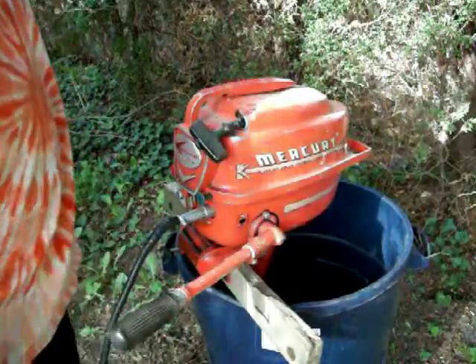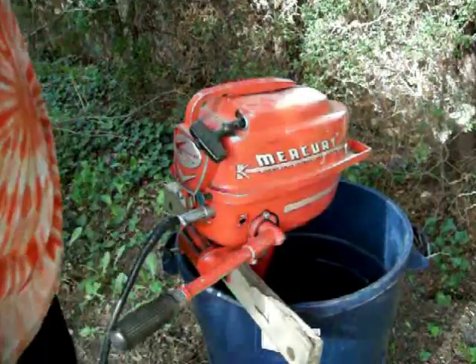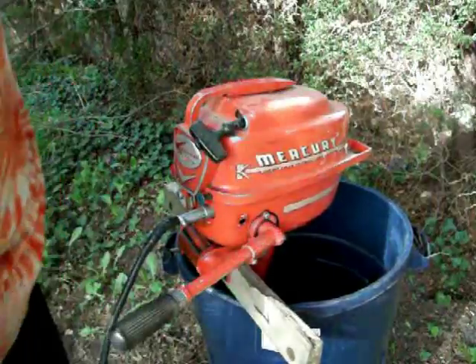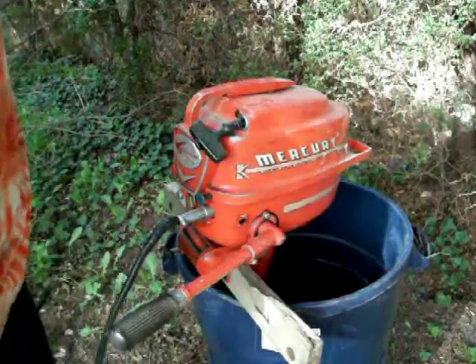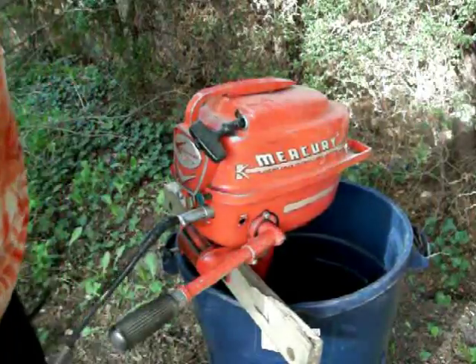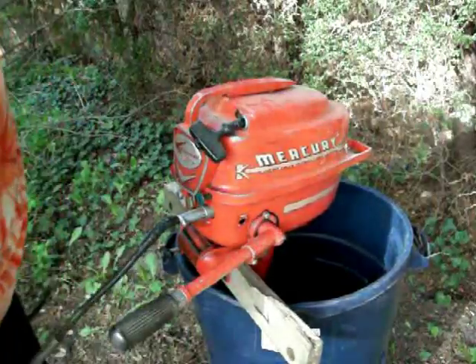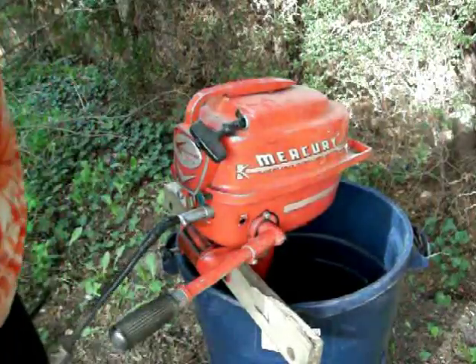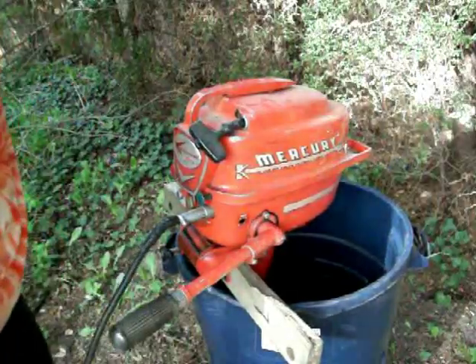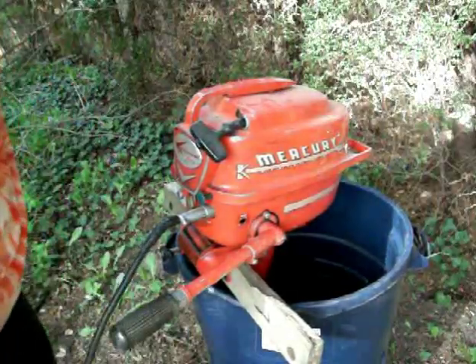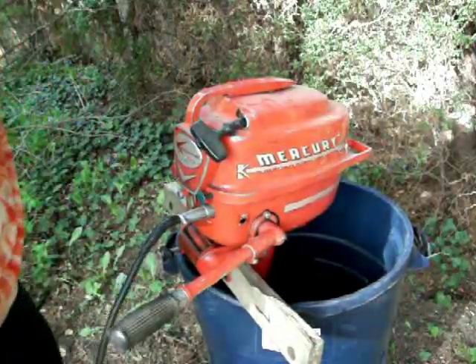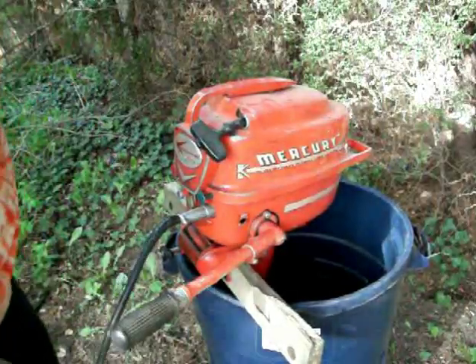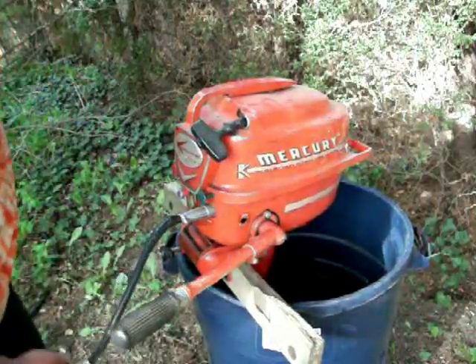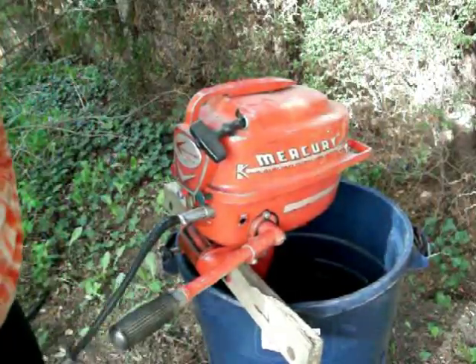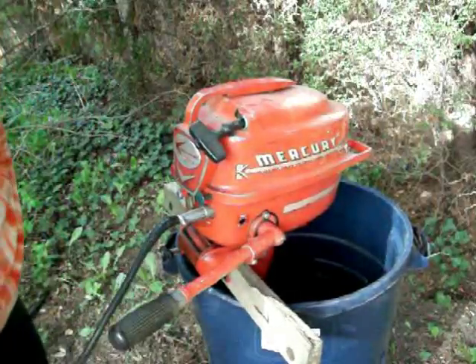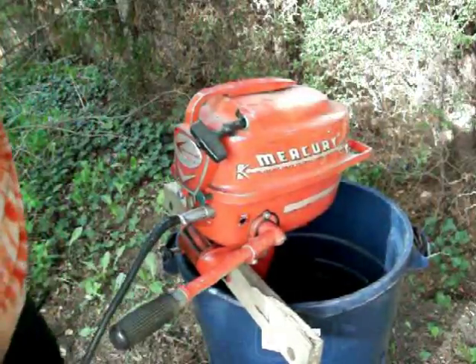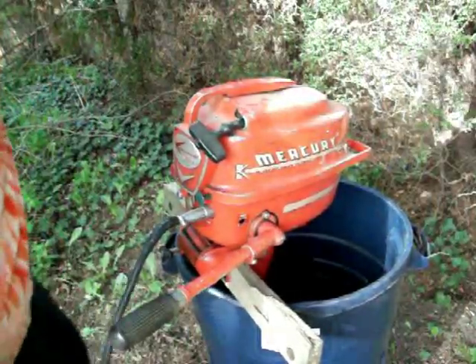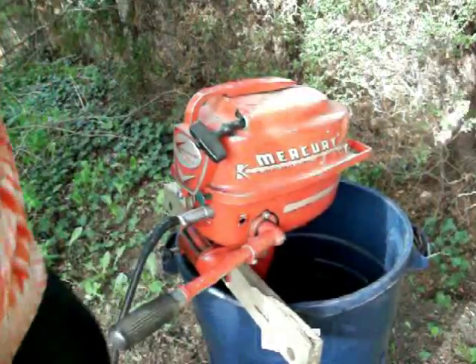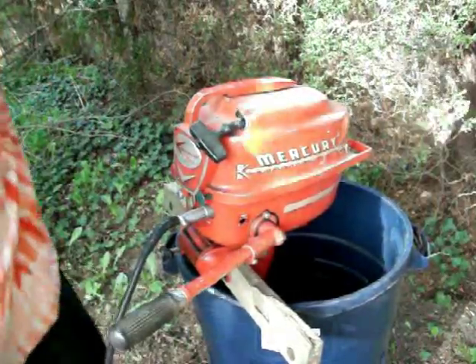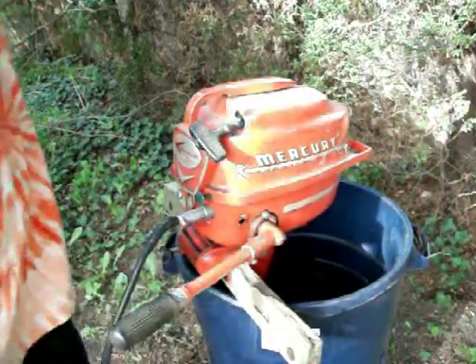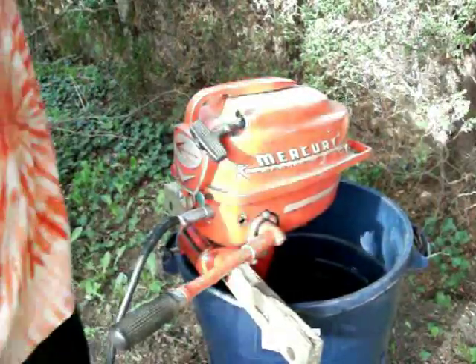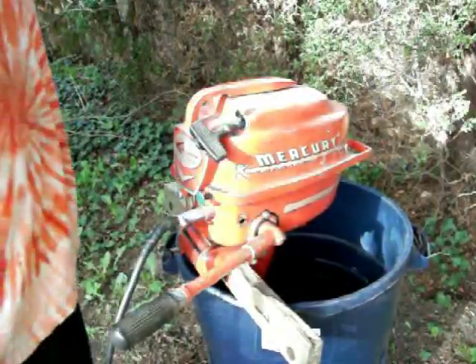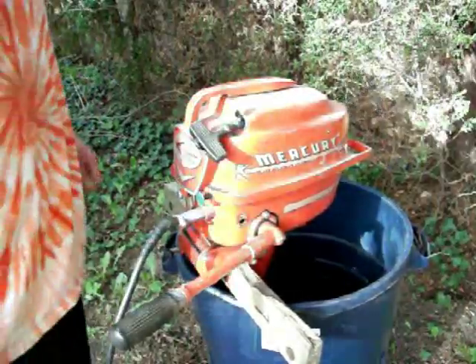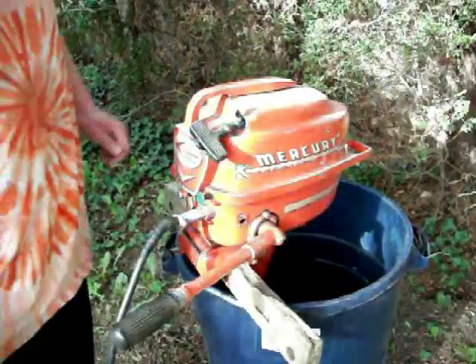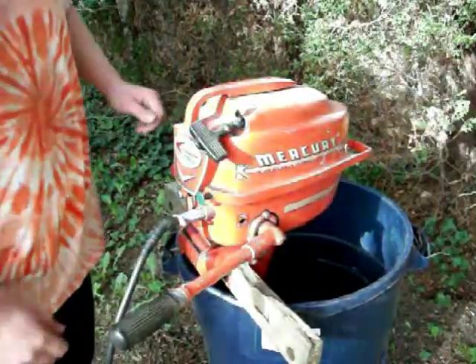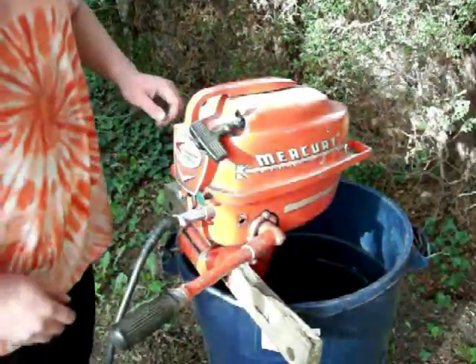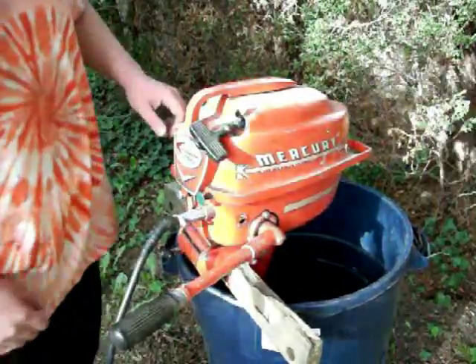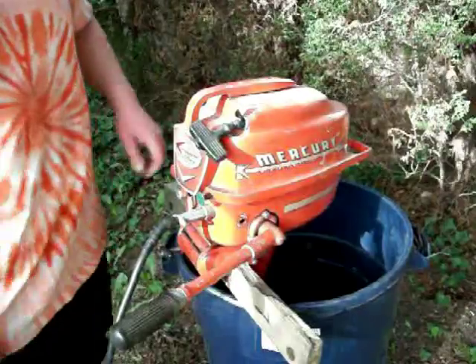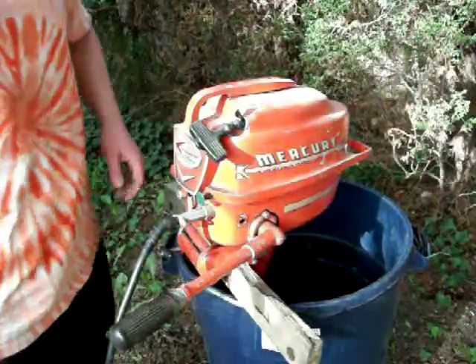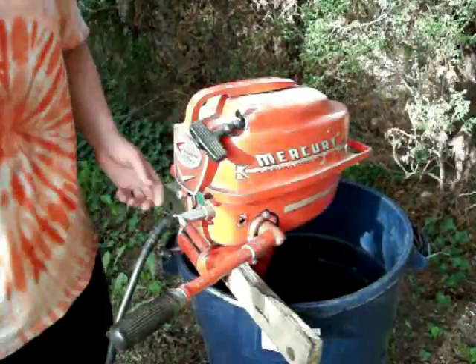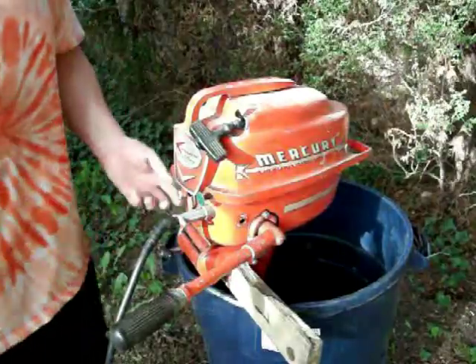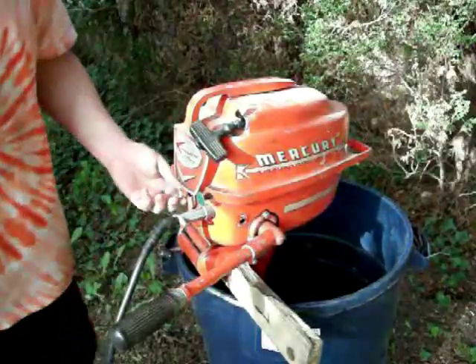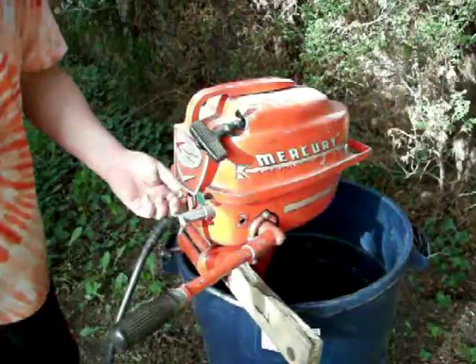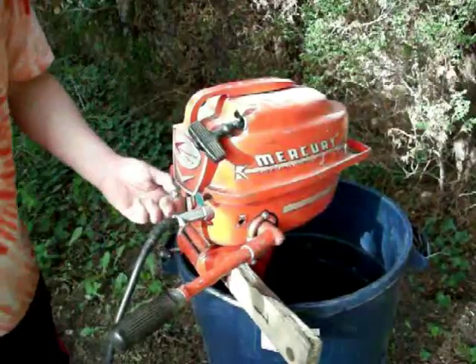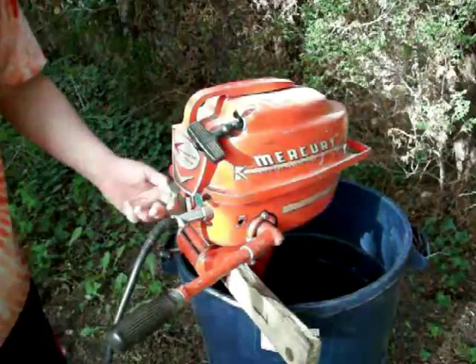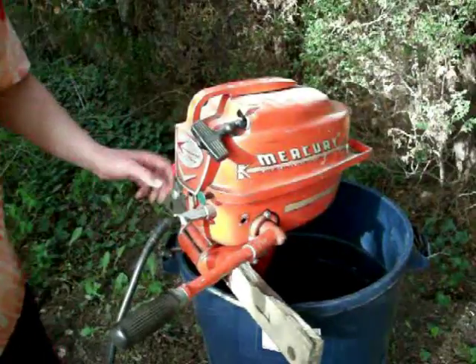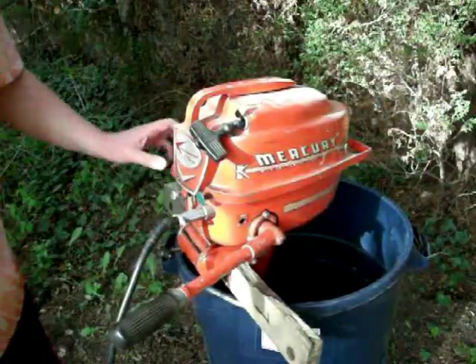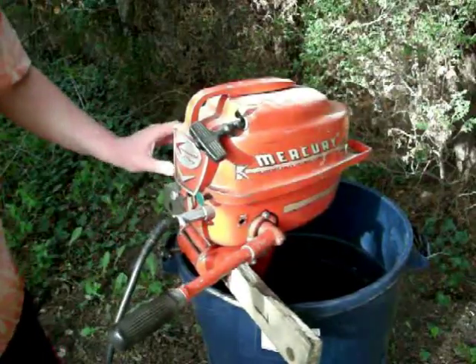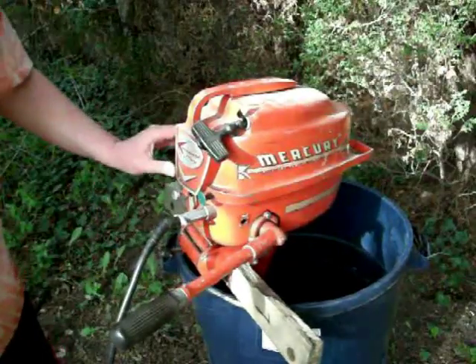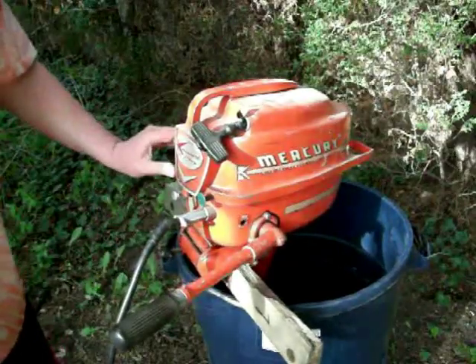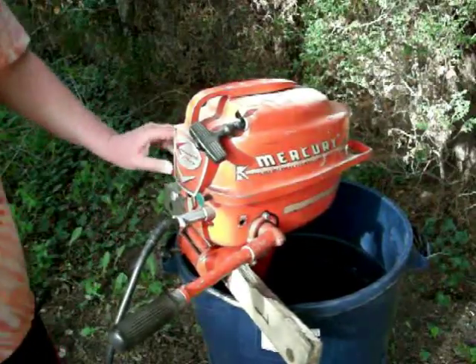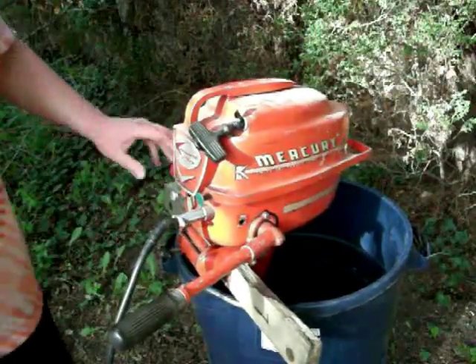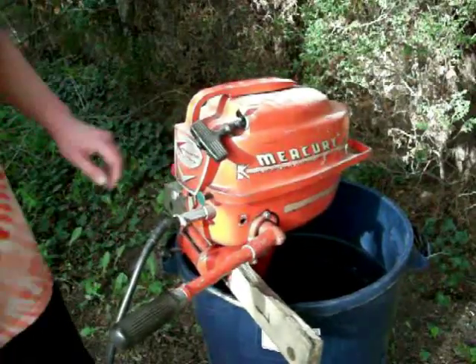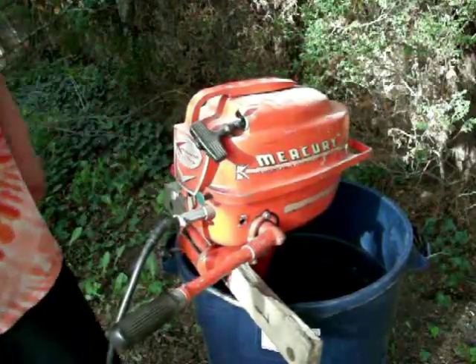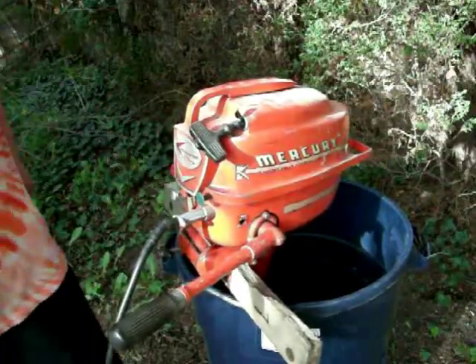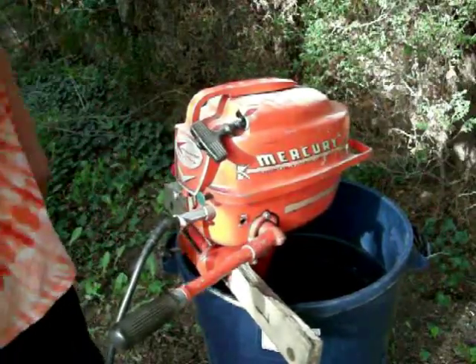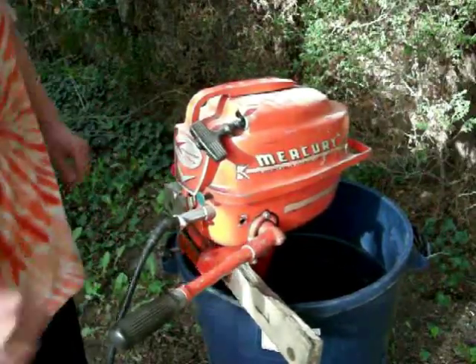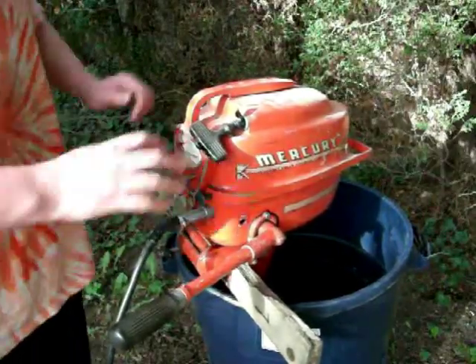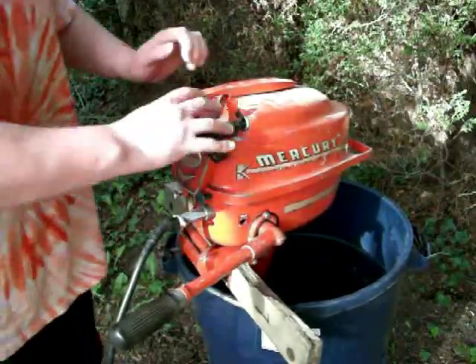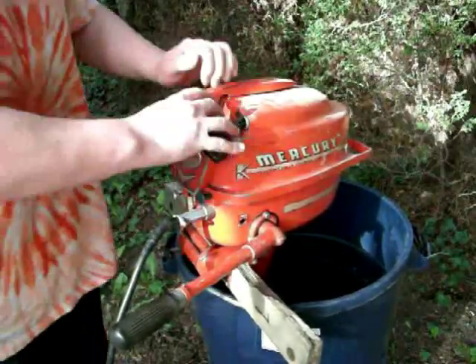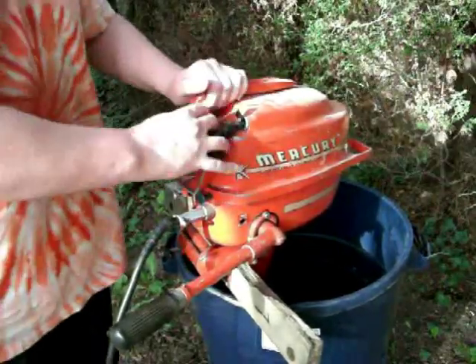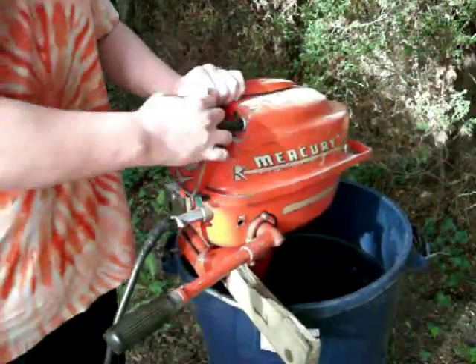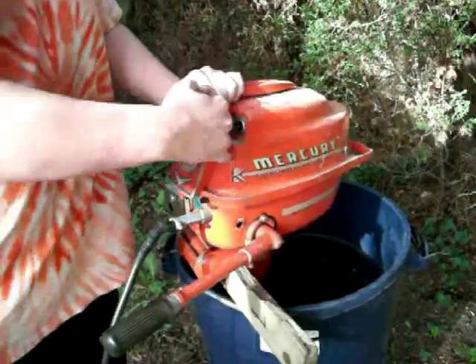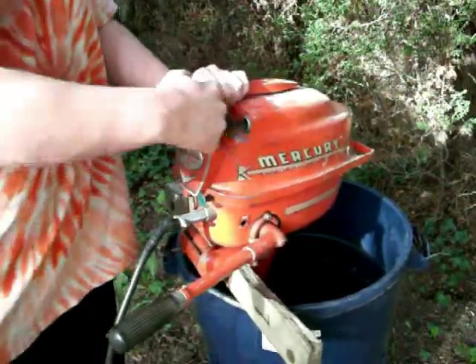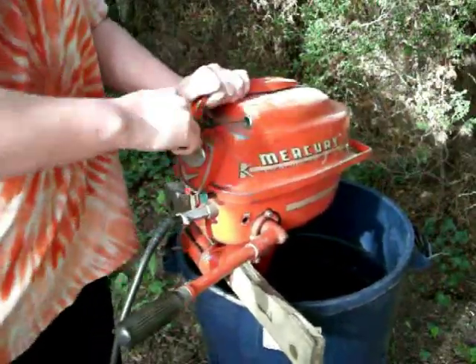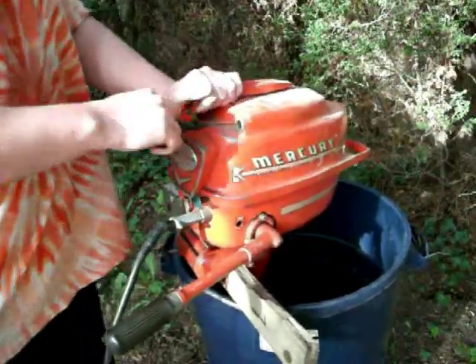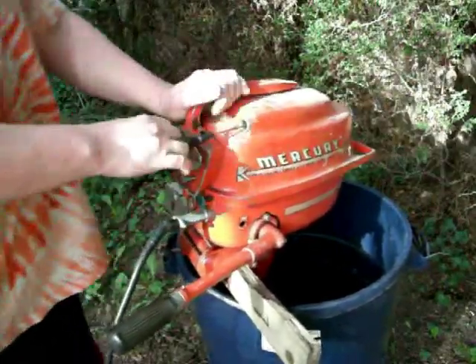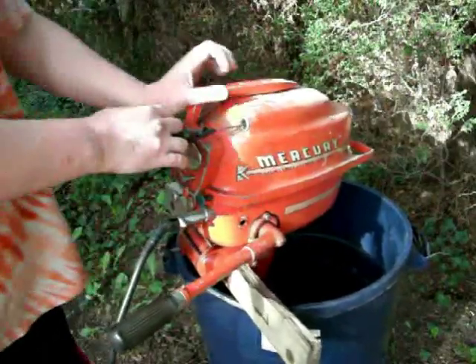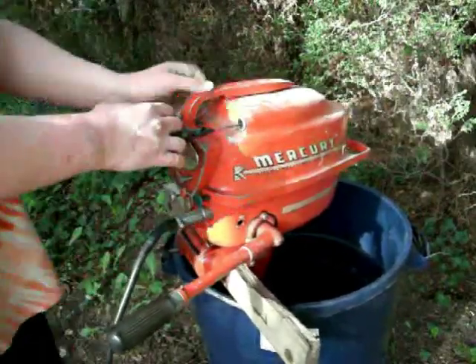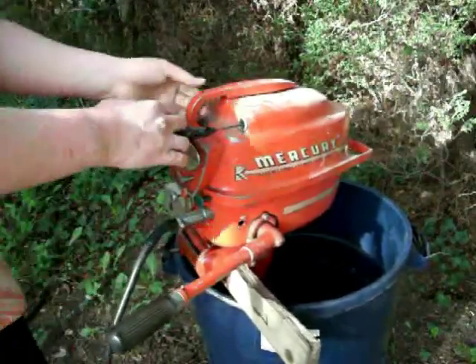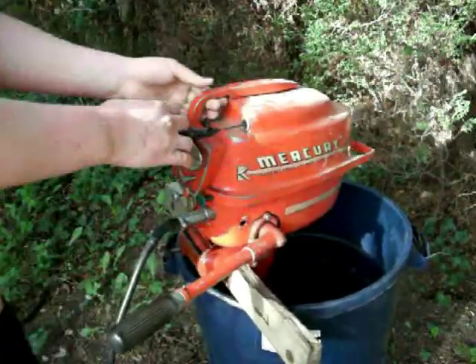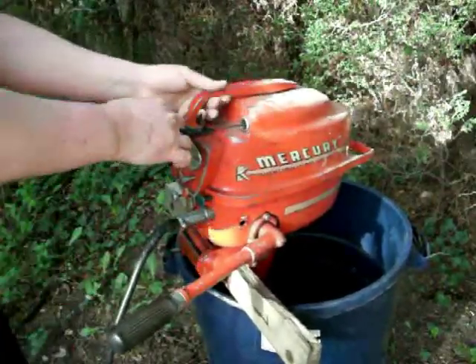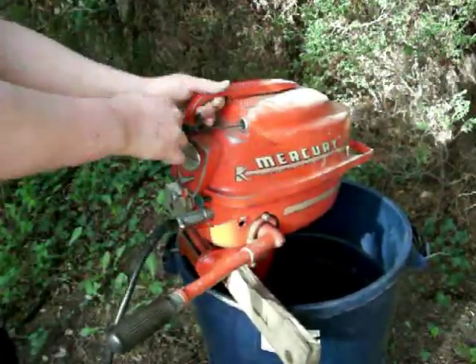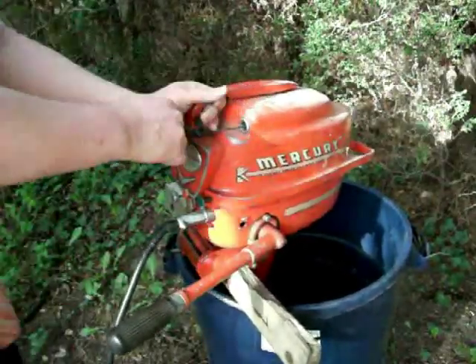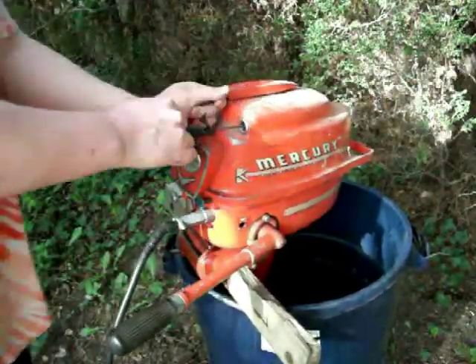And this is the exact same gas from before, too. Alright — choke, neutral. Let's see if she goes.